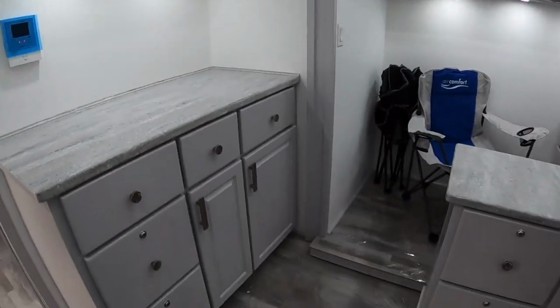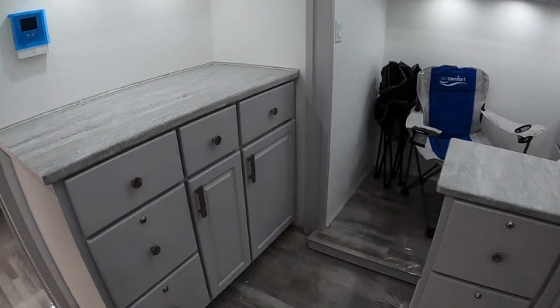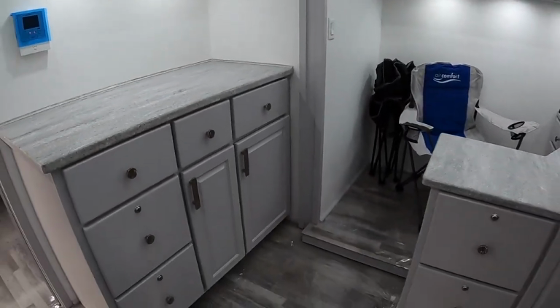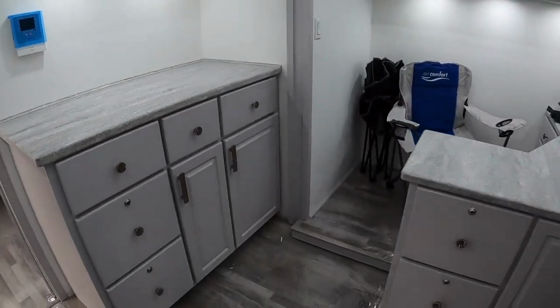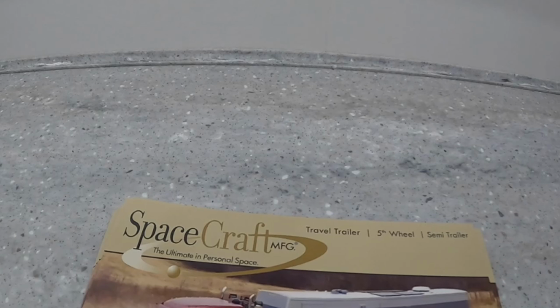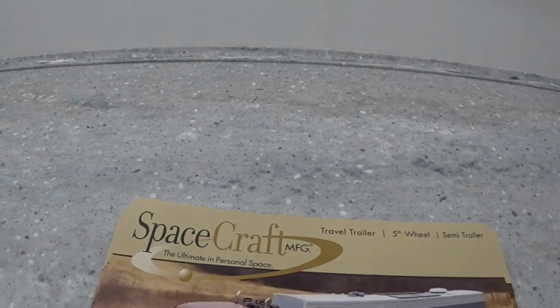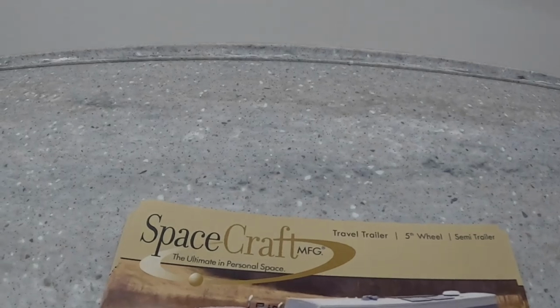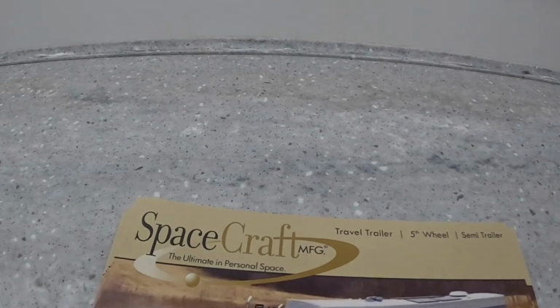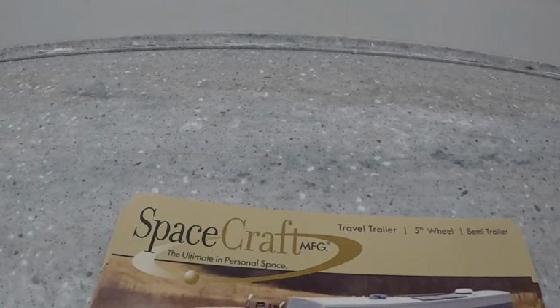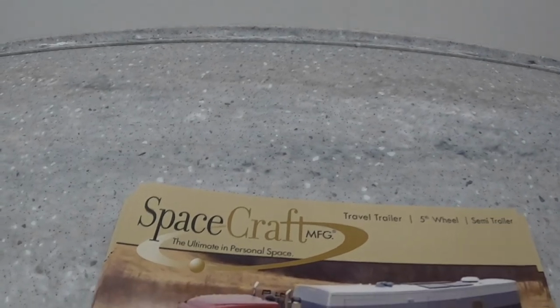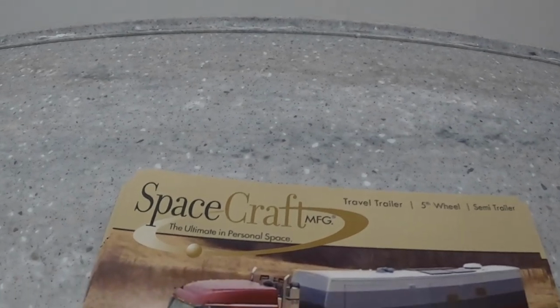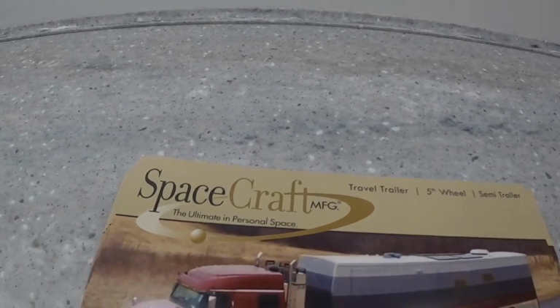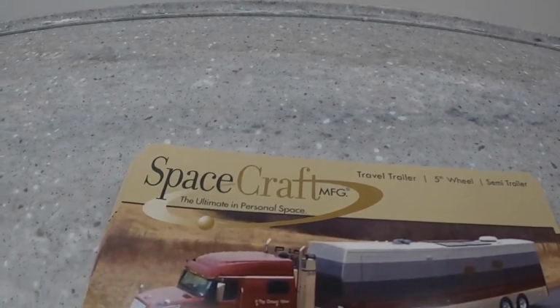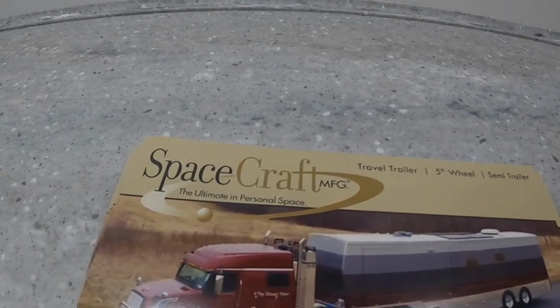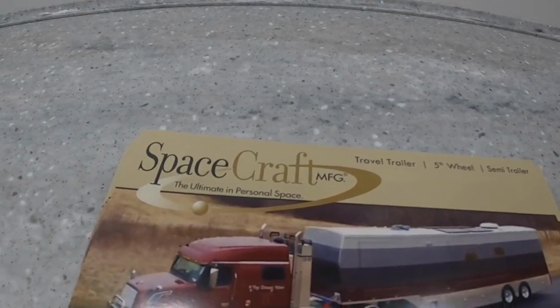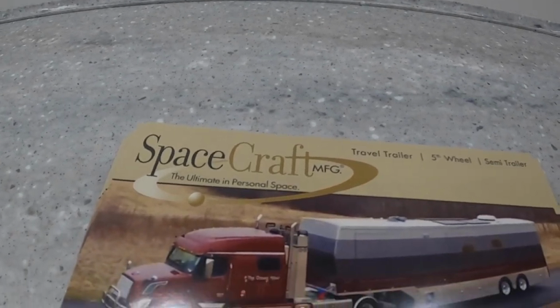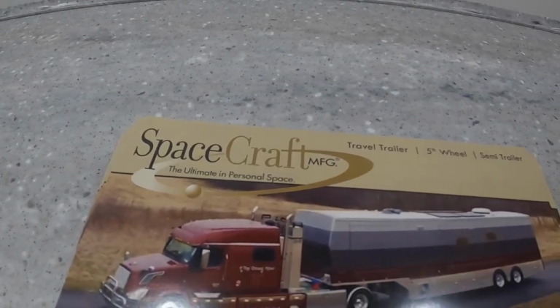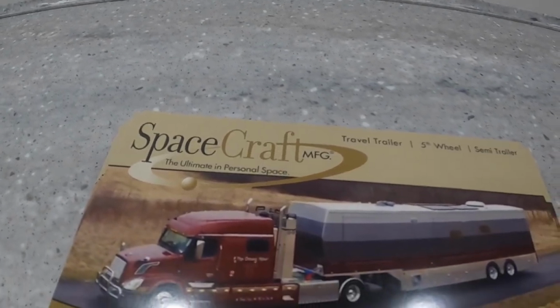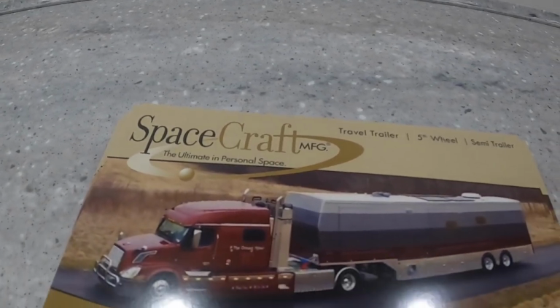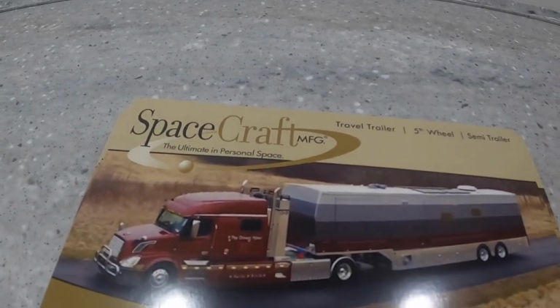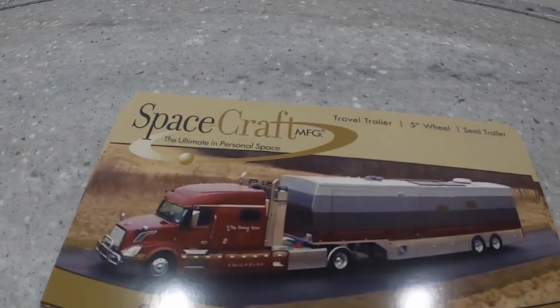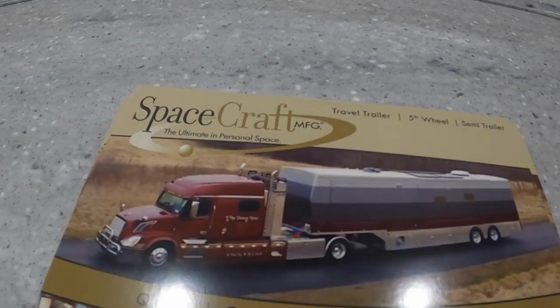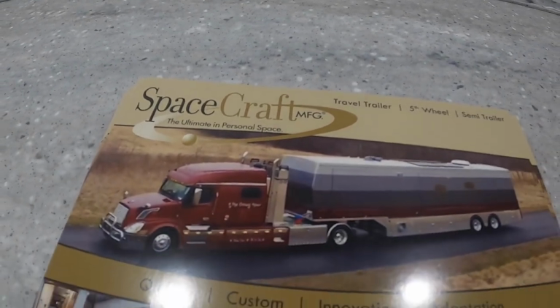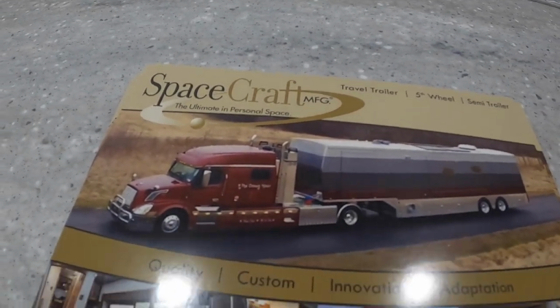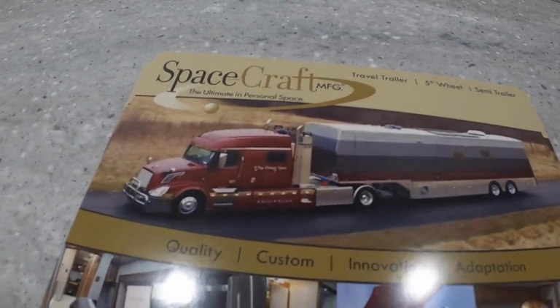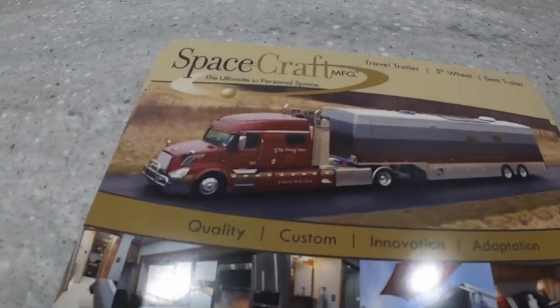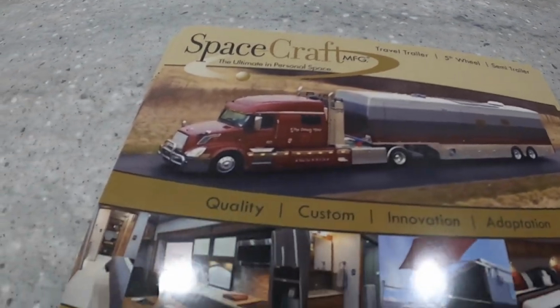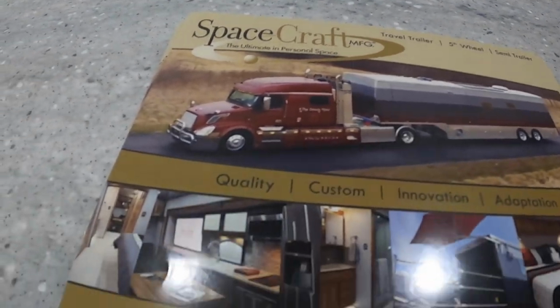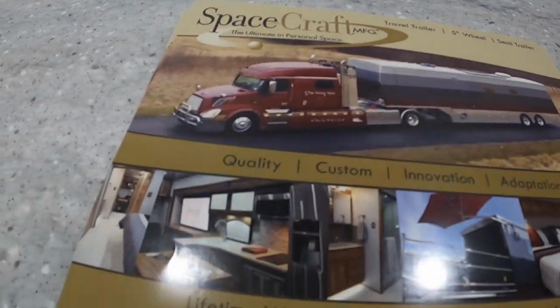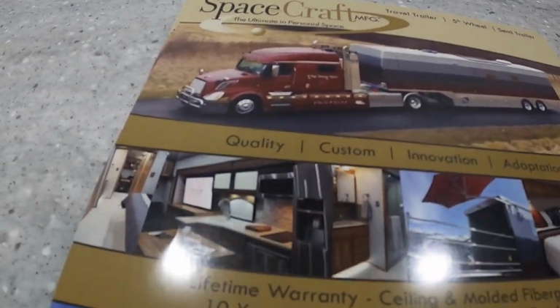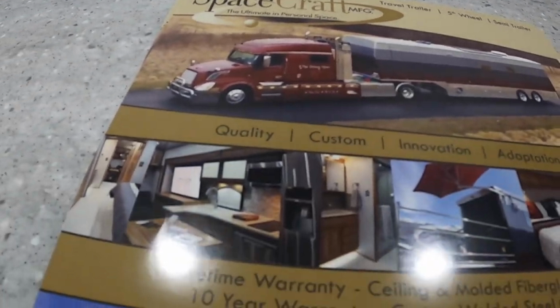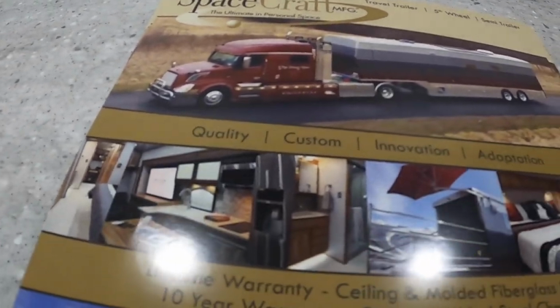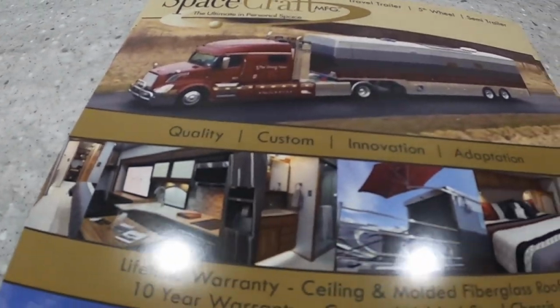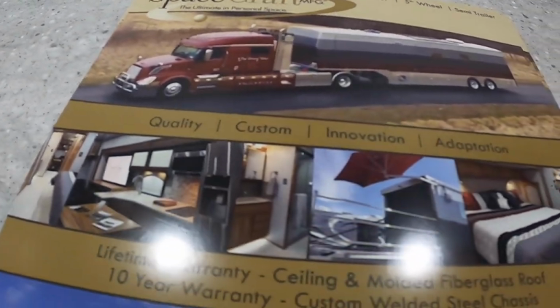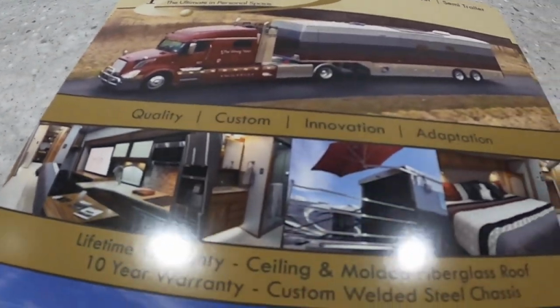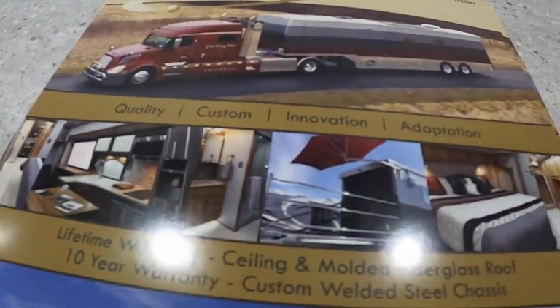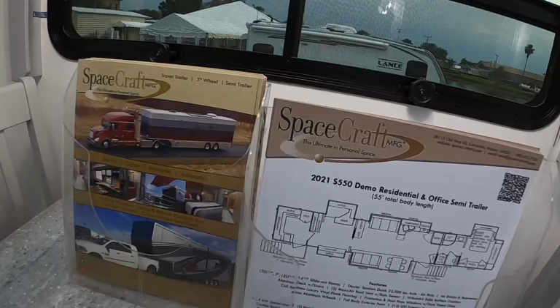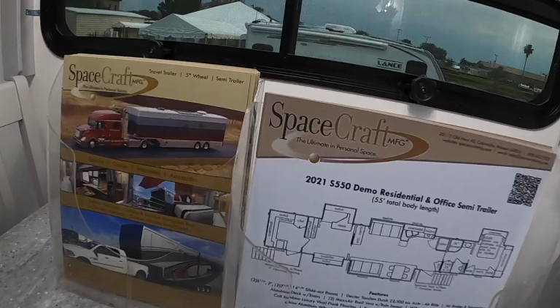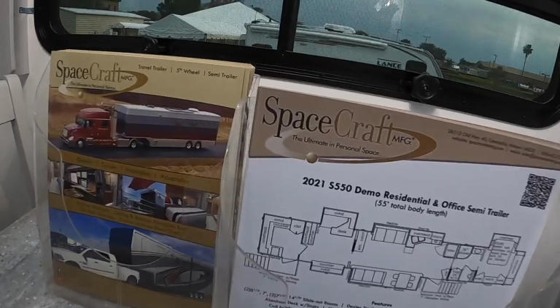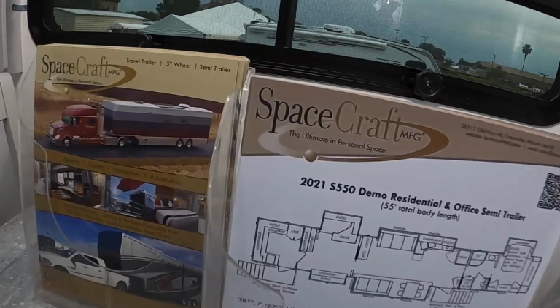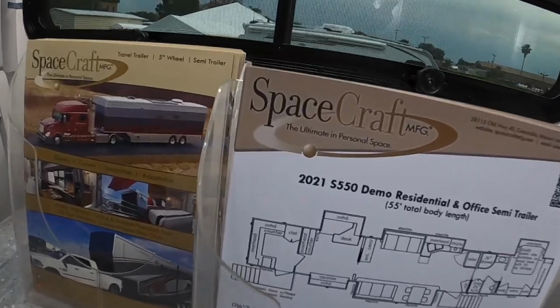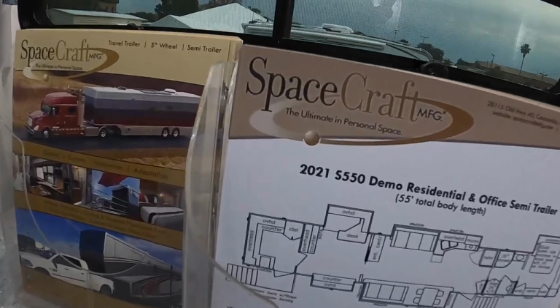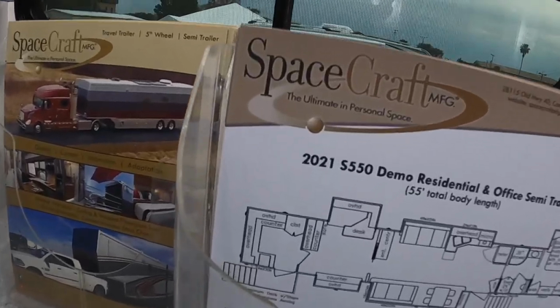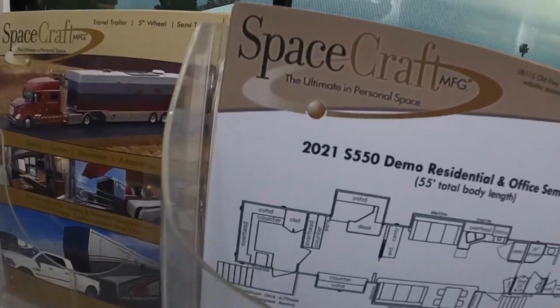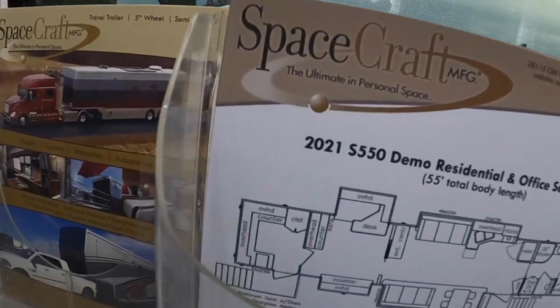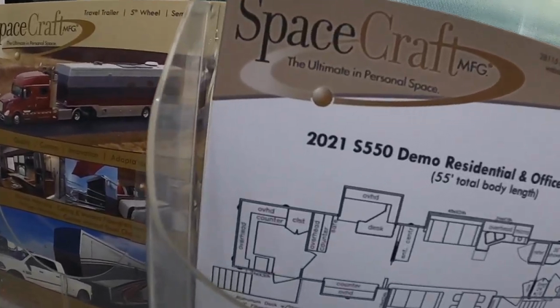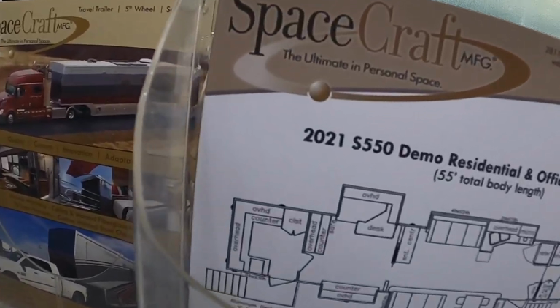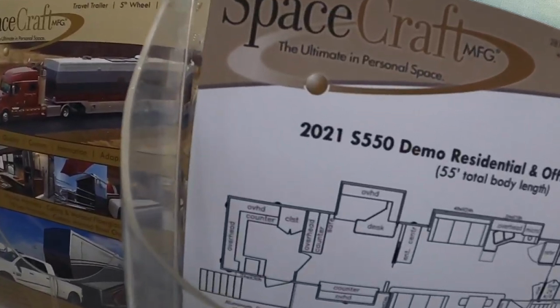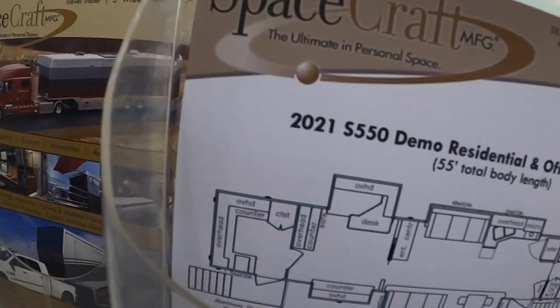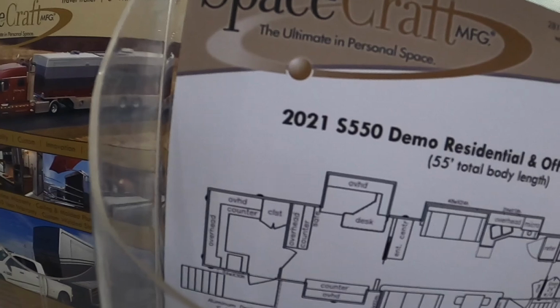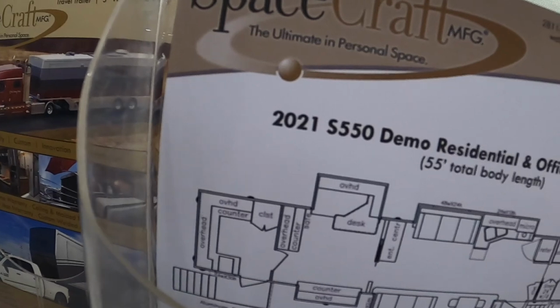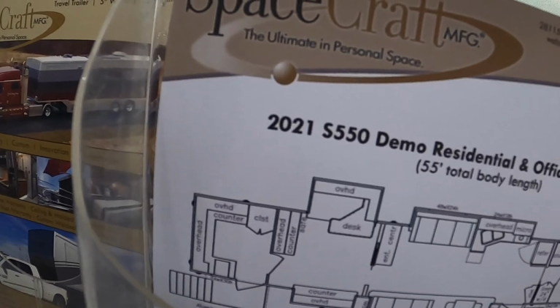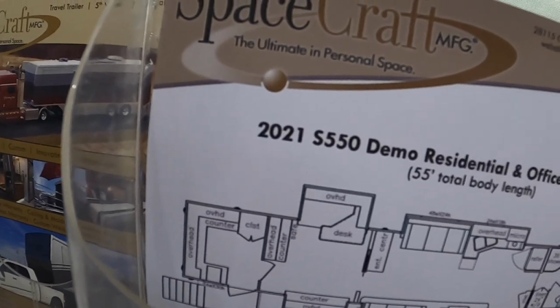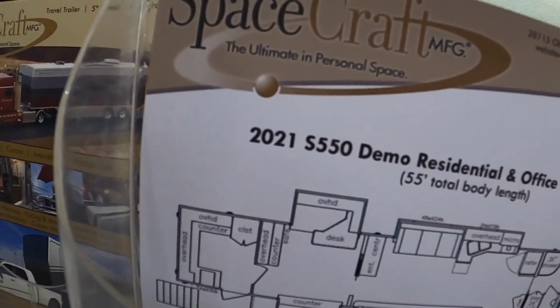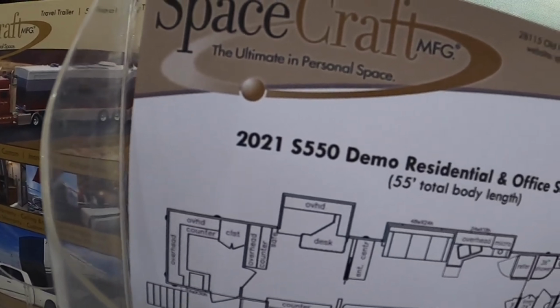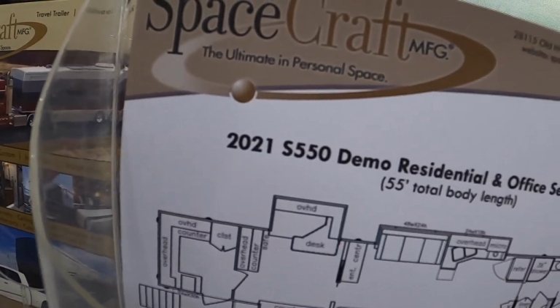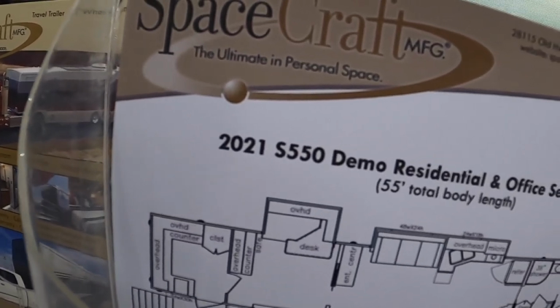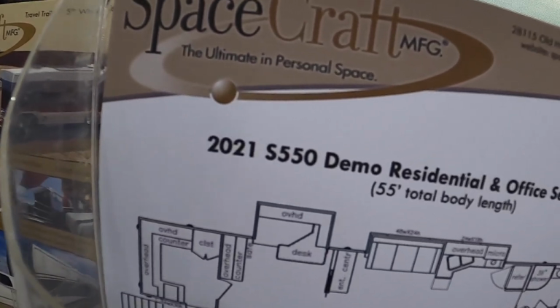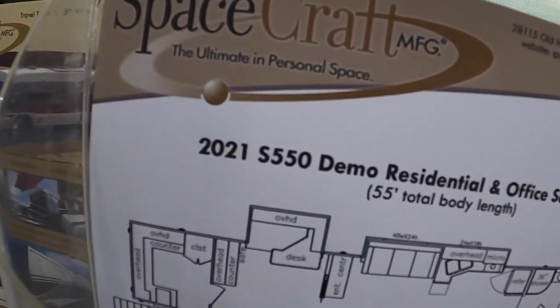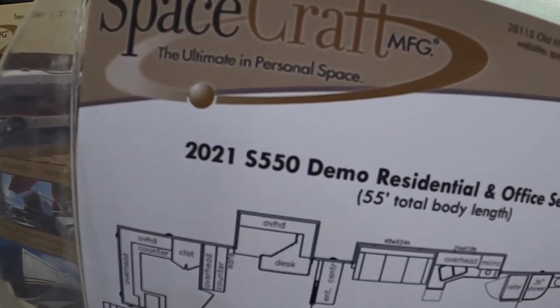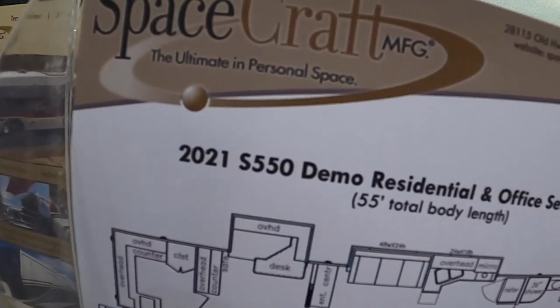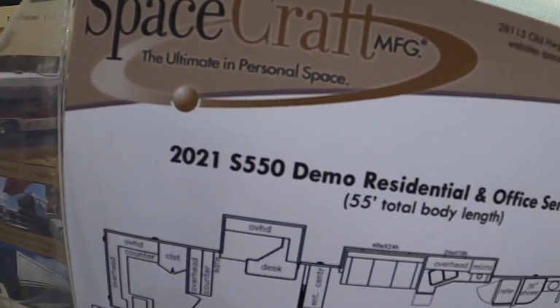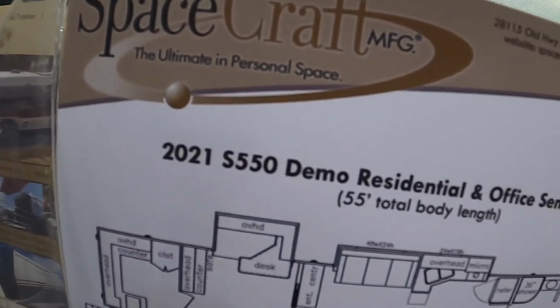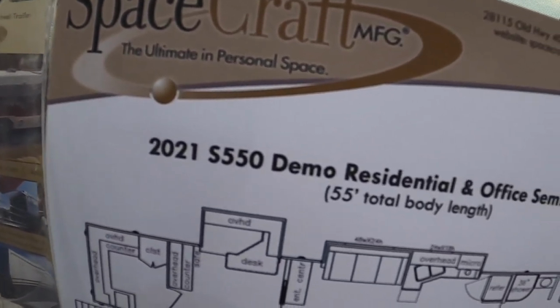How long have you guys been in business? Since 1962. The residential demo office and semi-trailer.